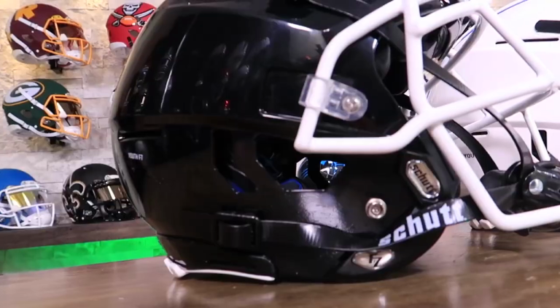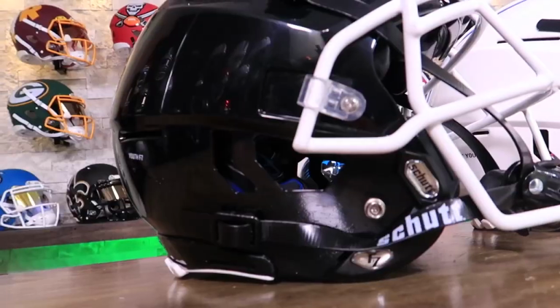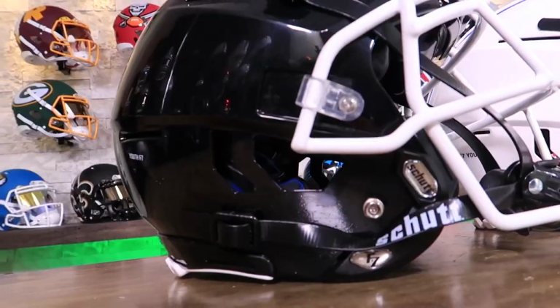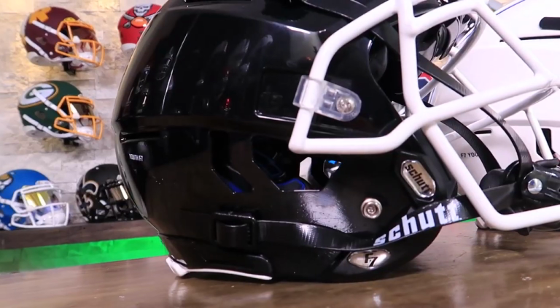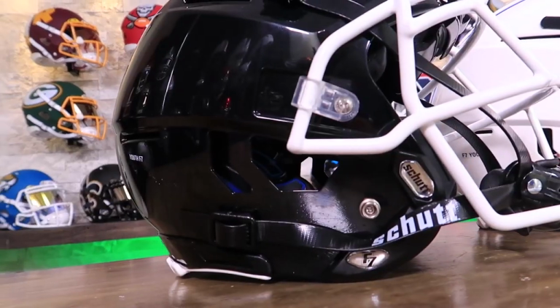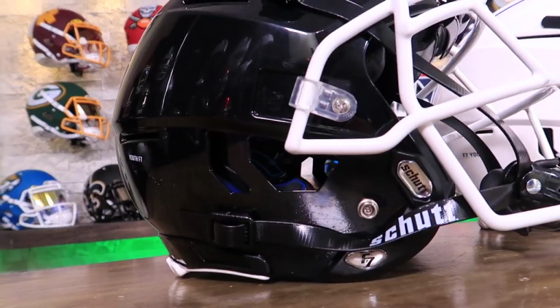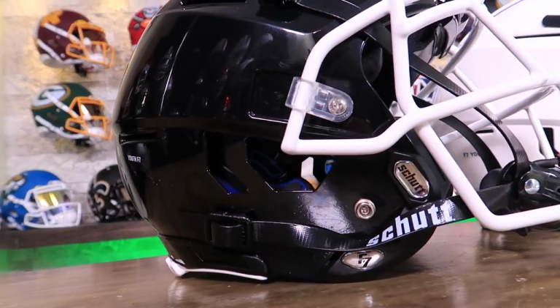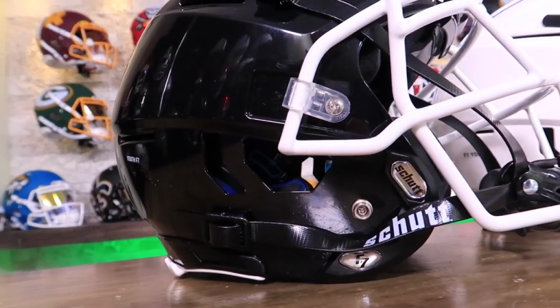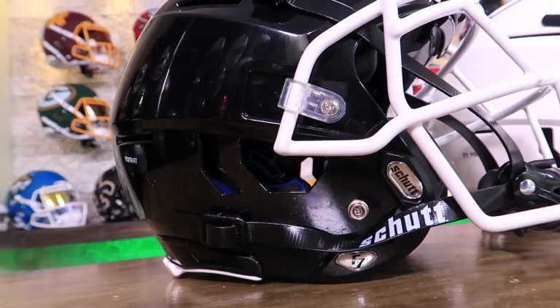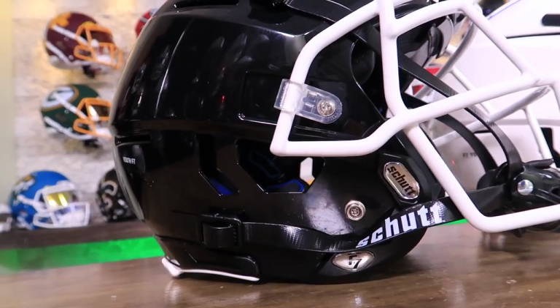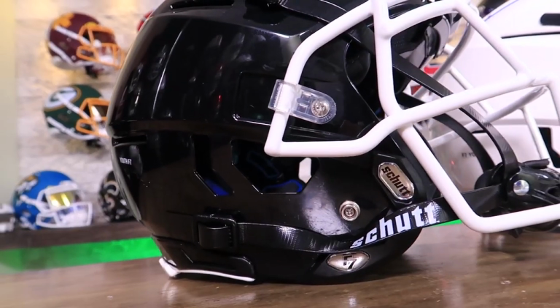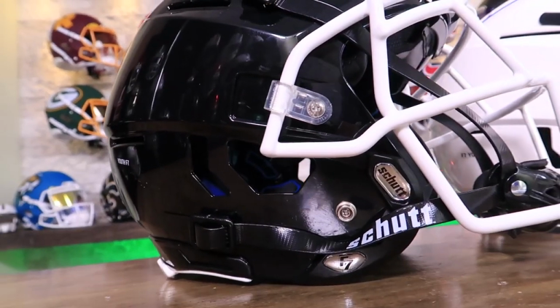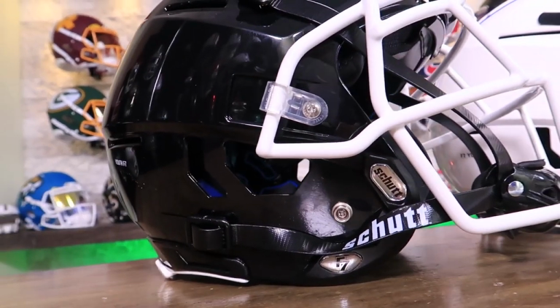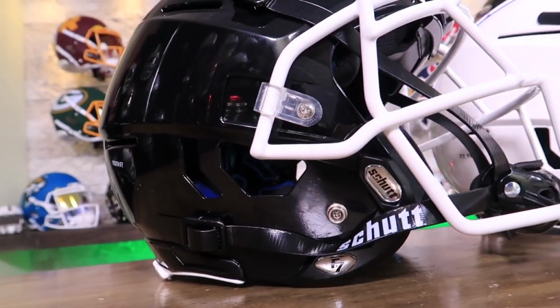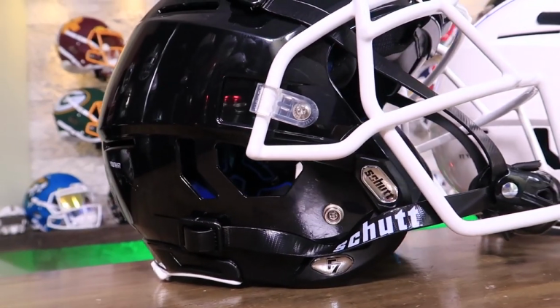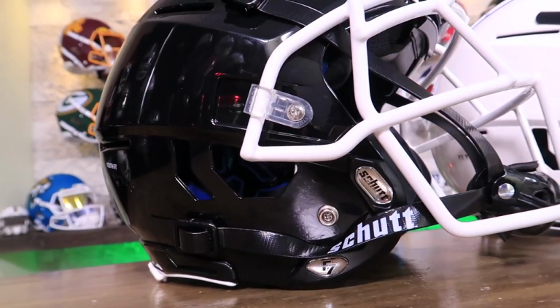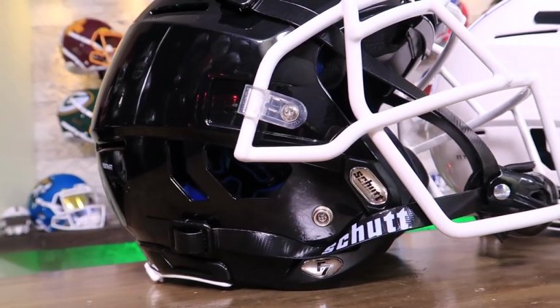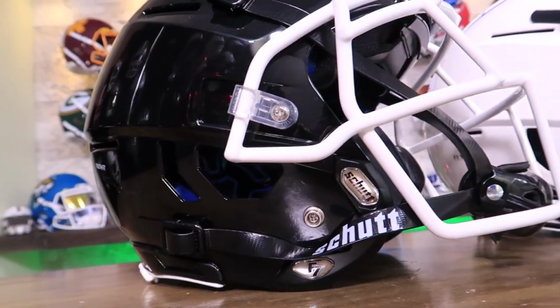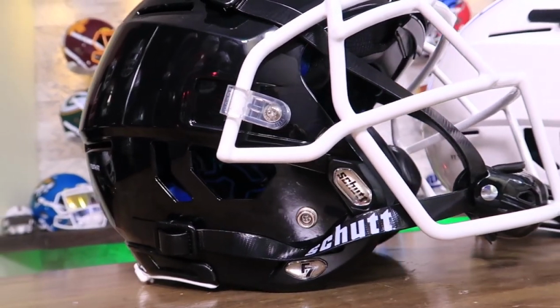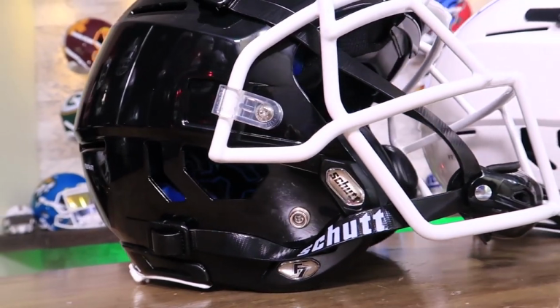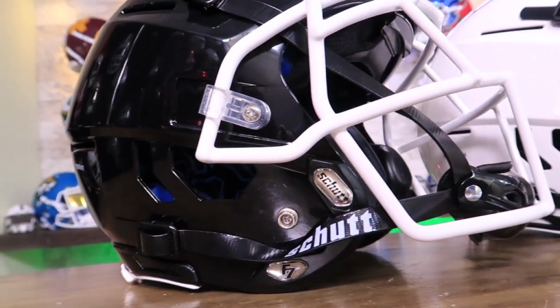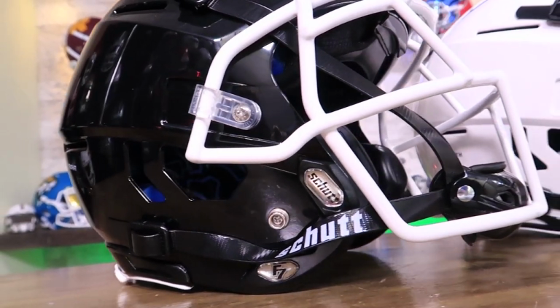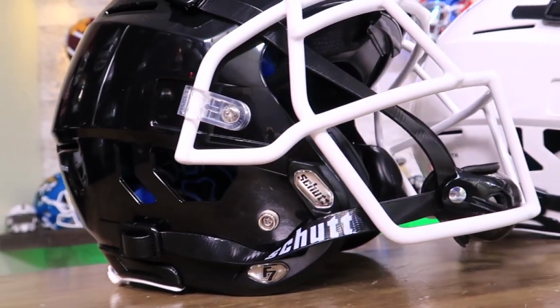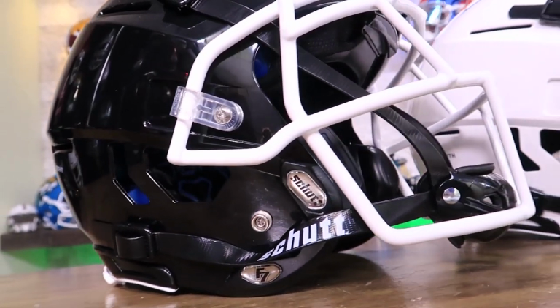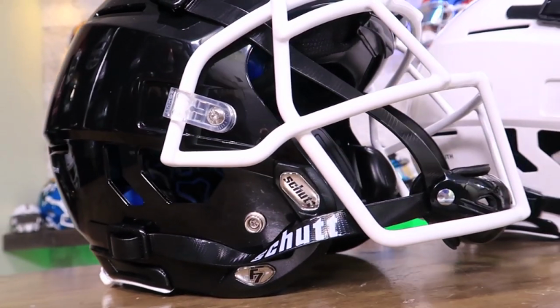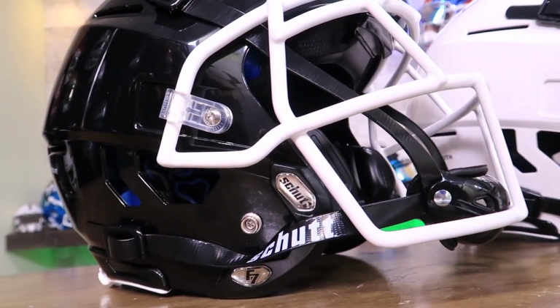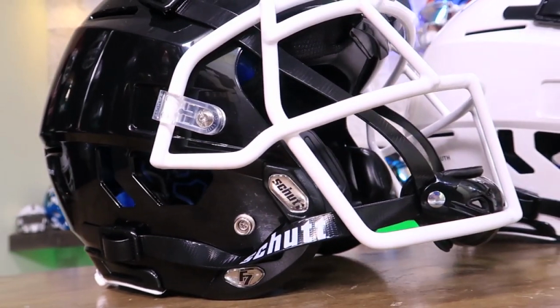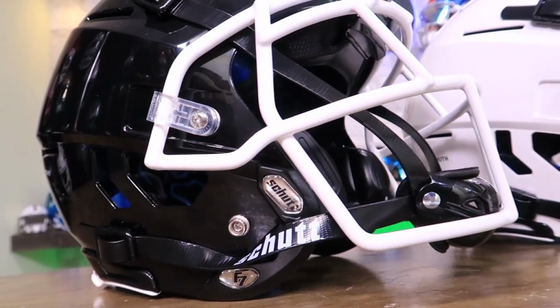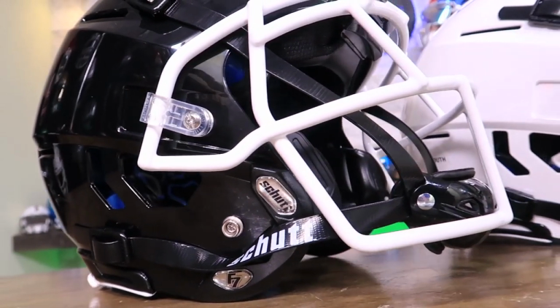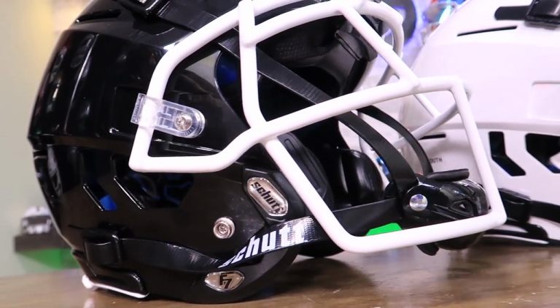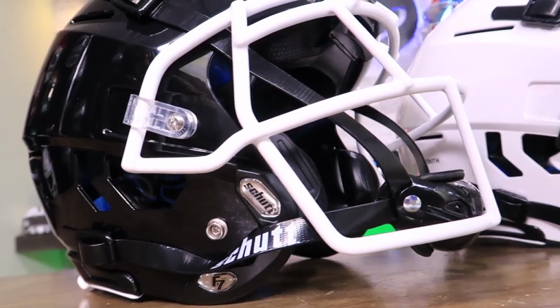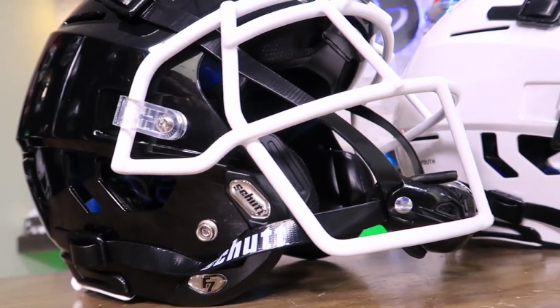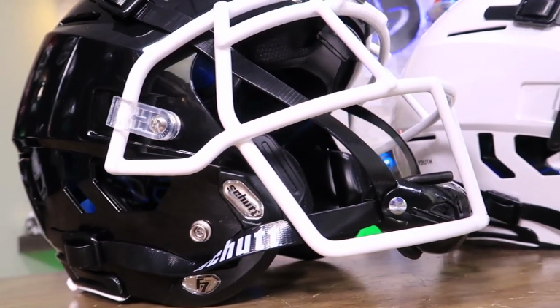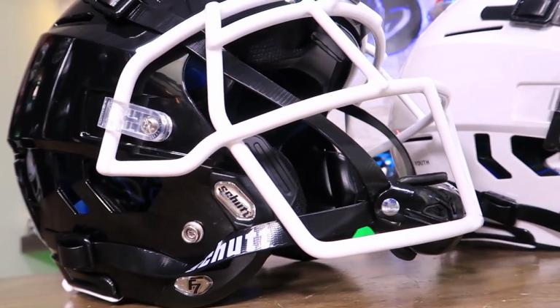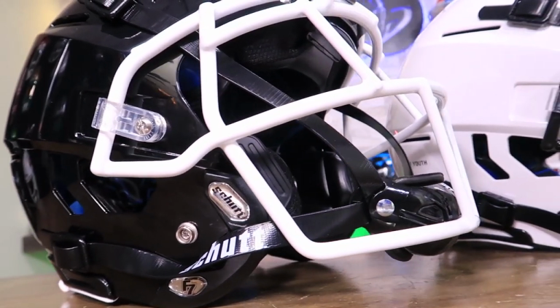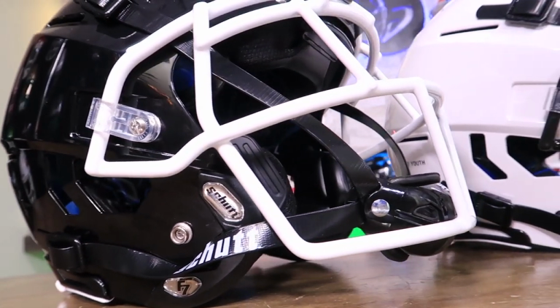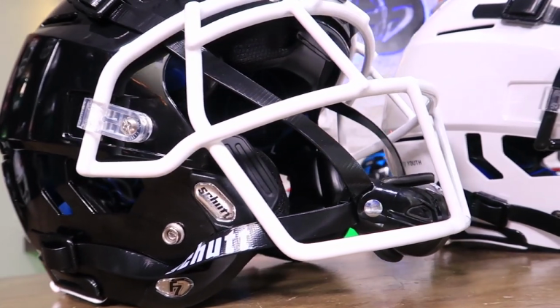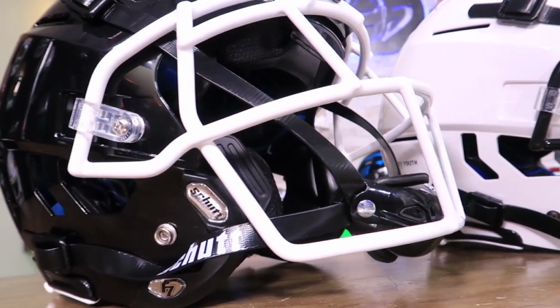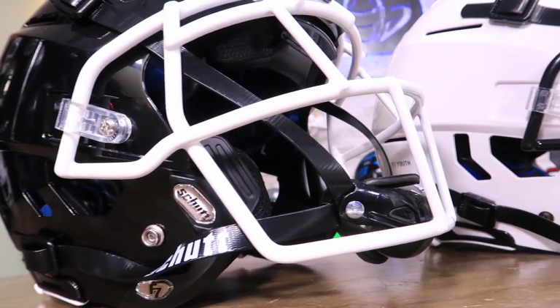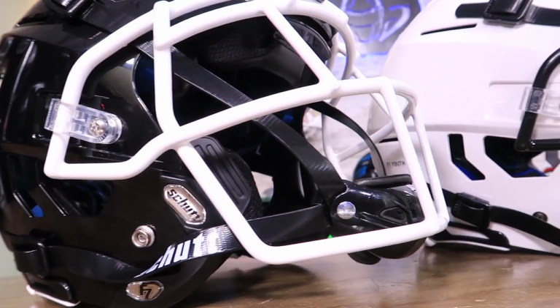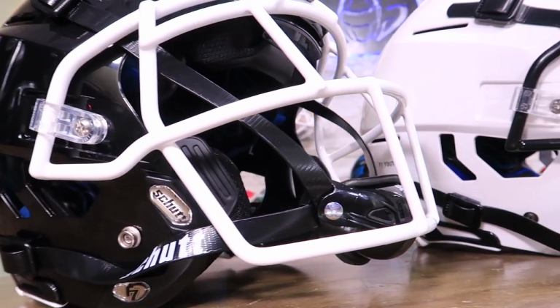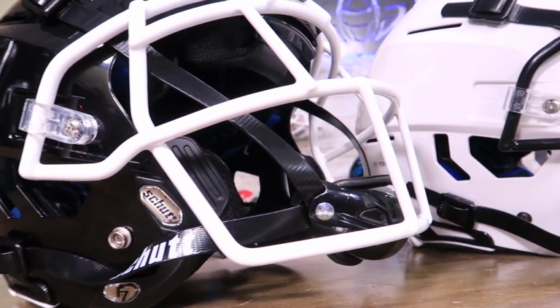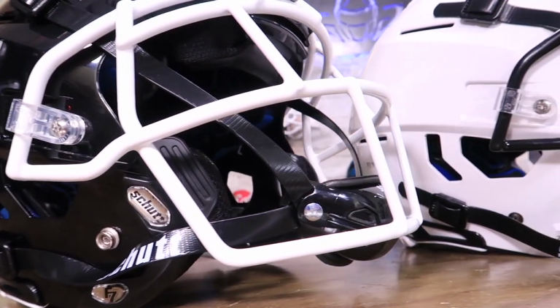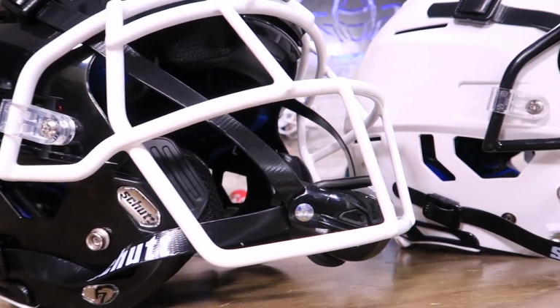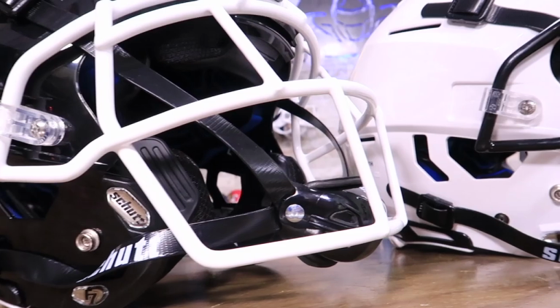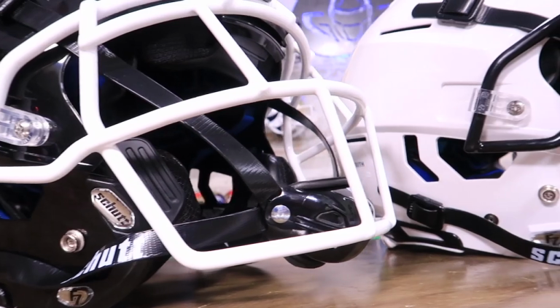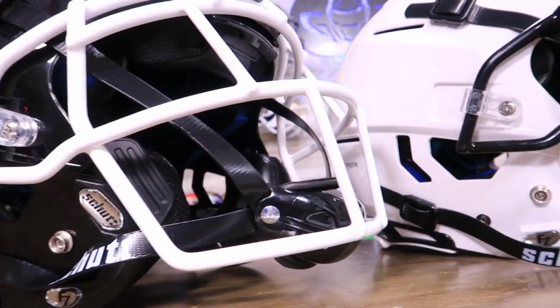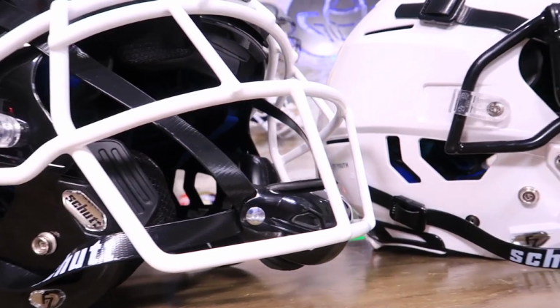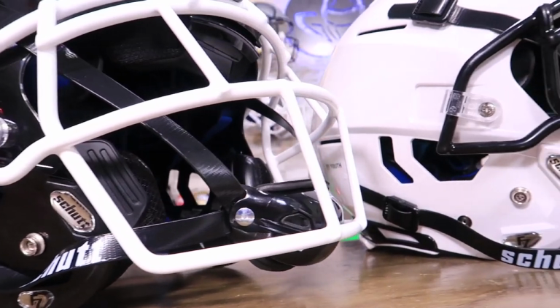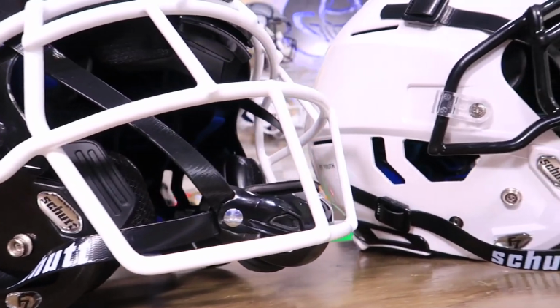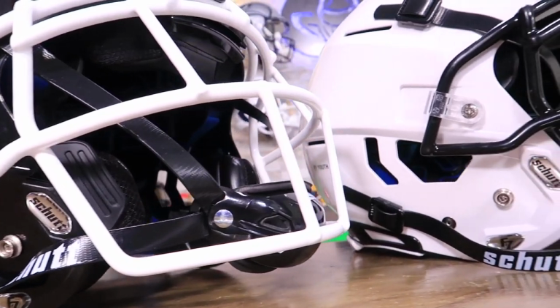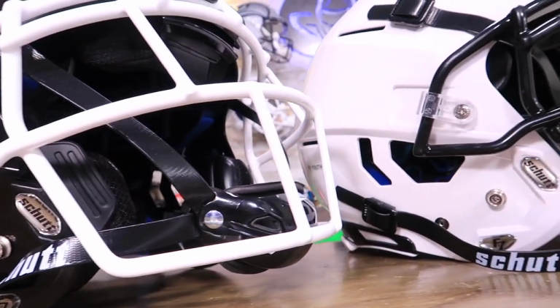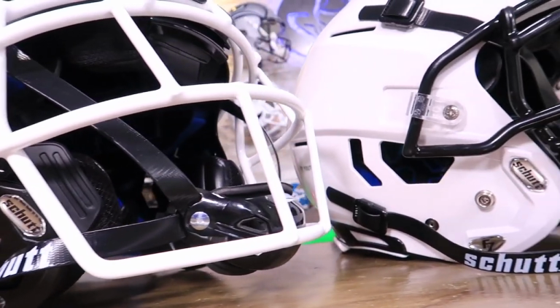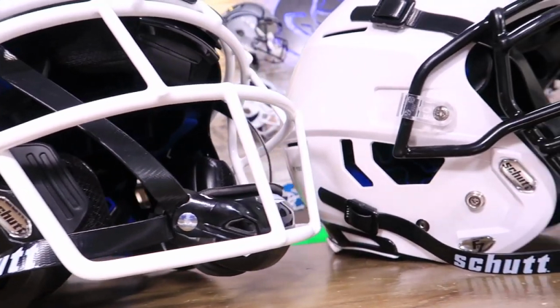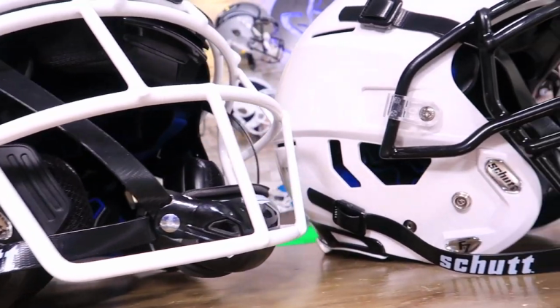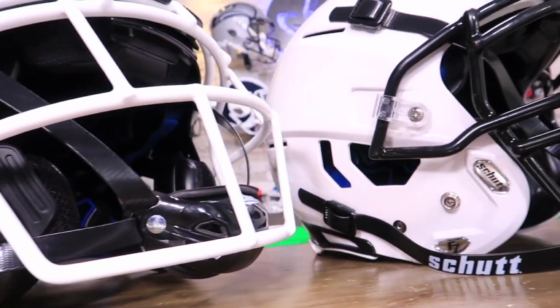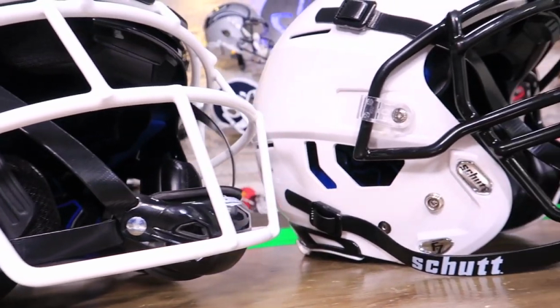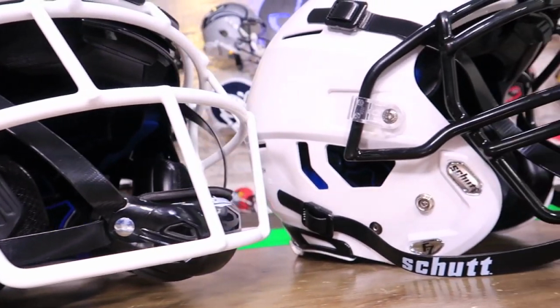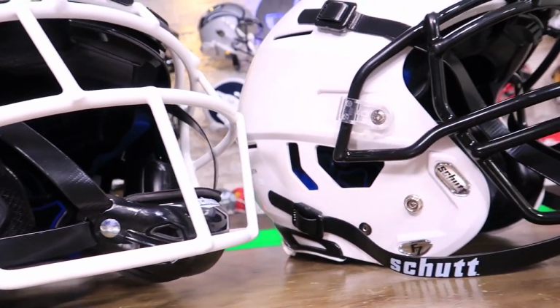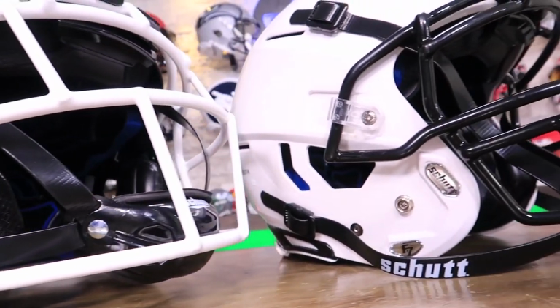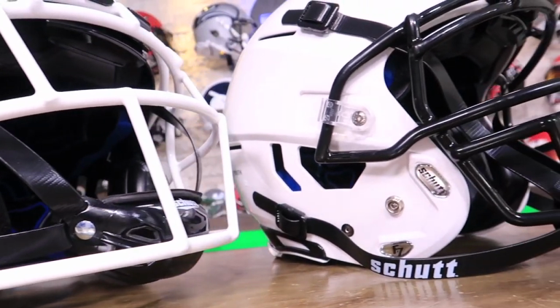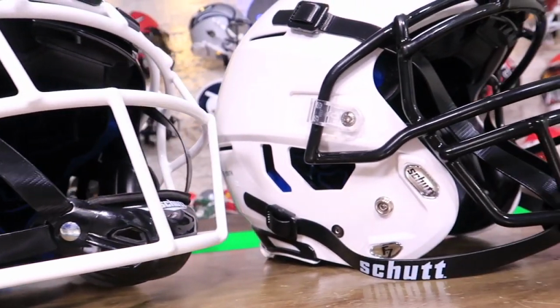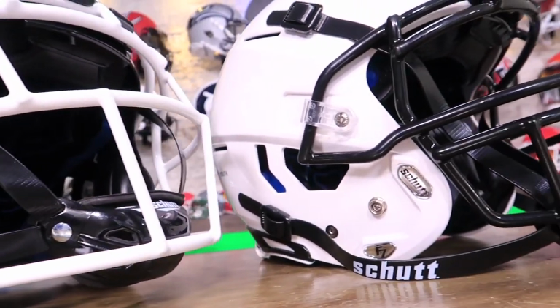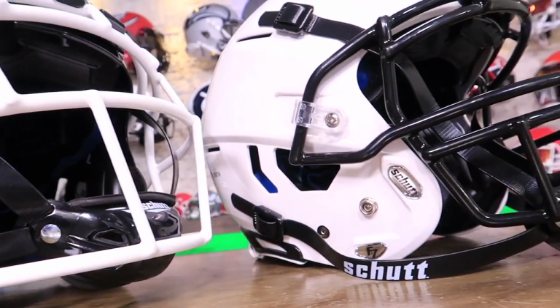Players of all ages can experience the most advanced headwear protection in the game with the arrival of the Shutt F7 Youth Helmet, modeled after the adult version.